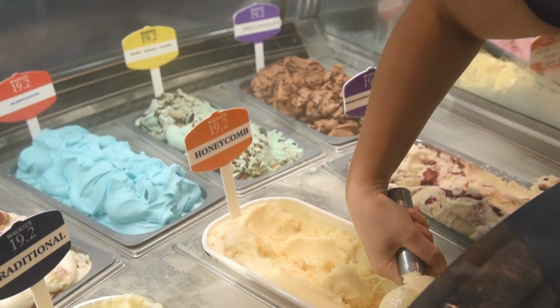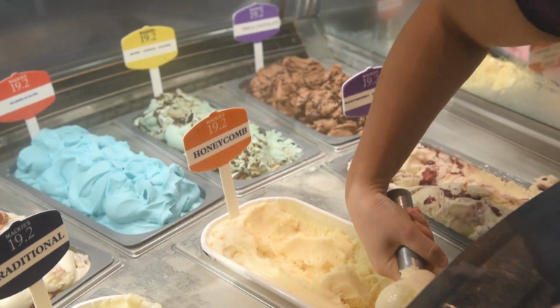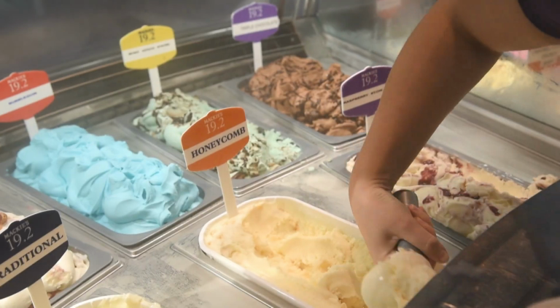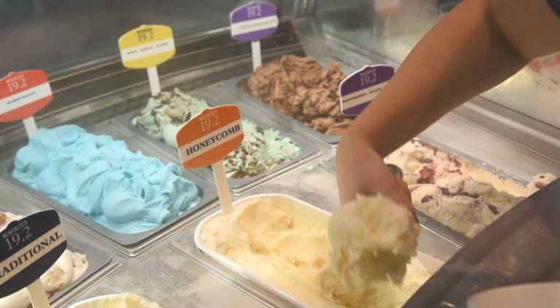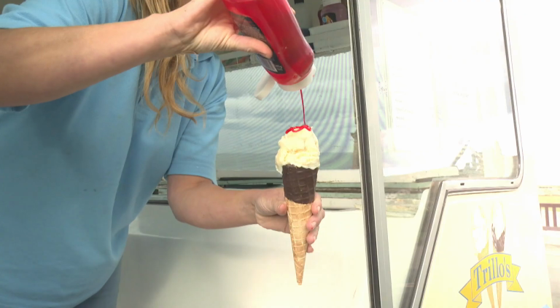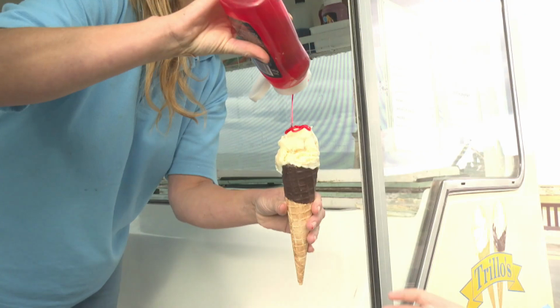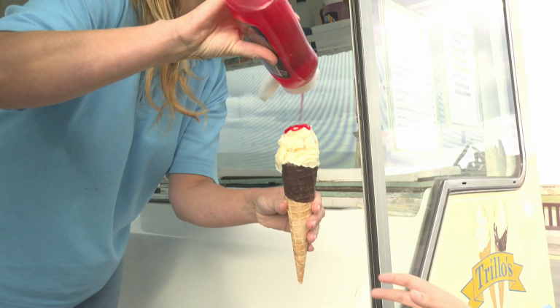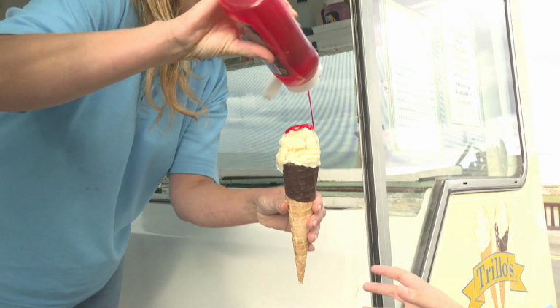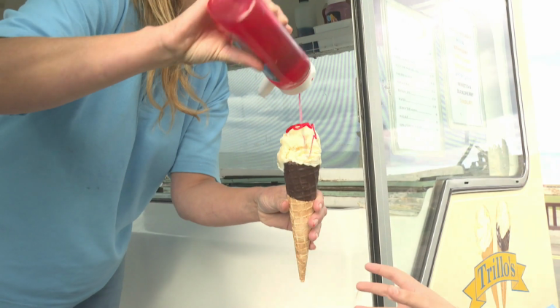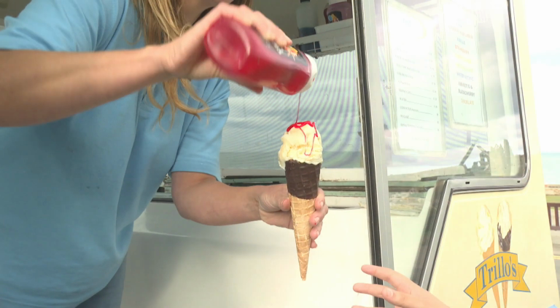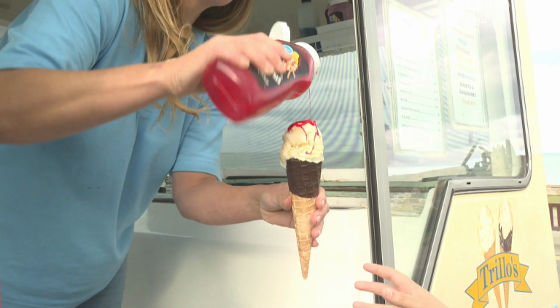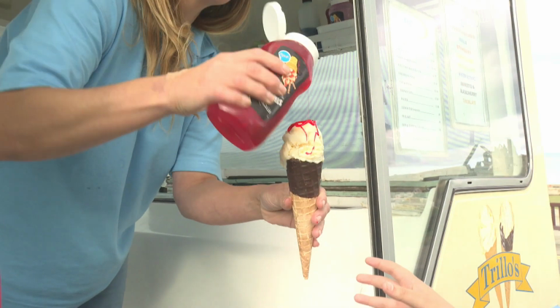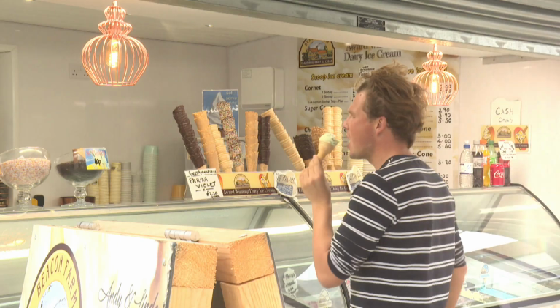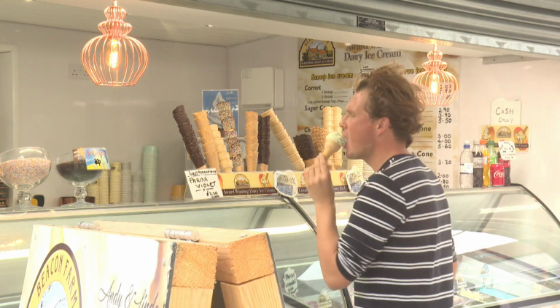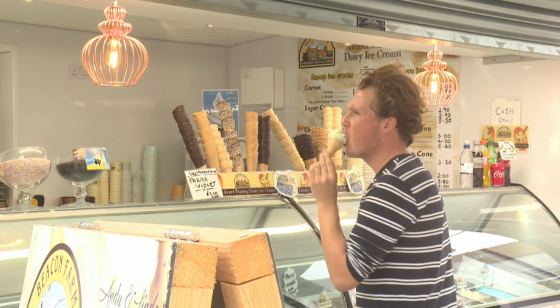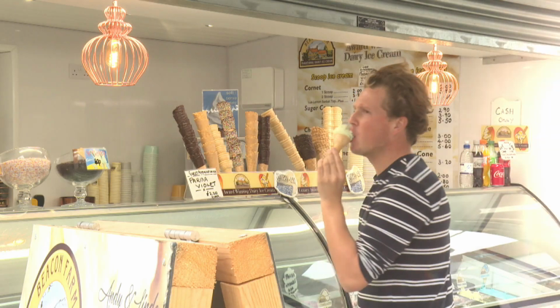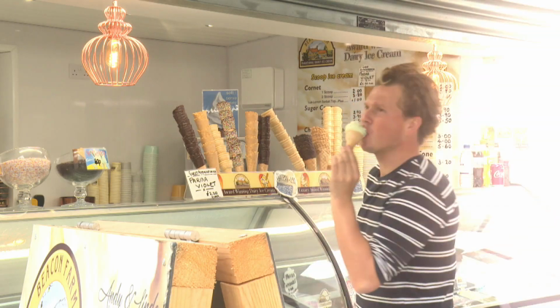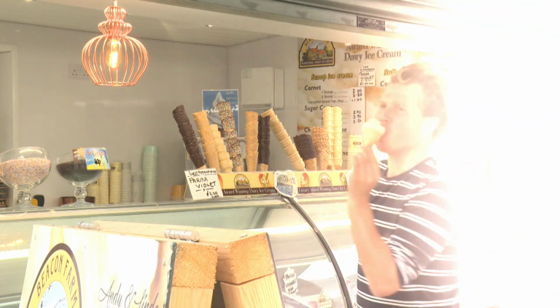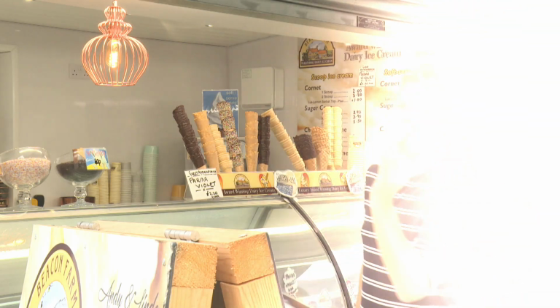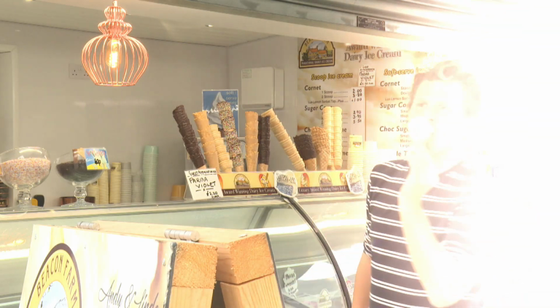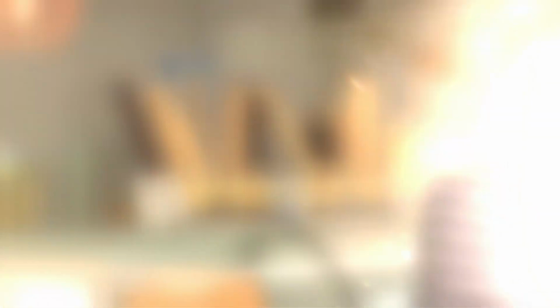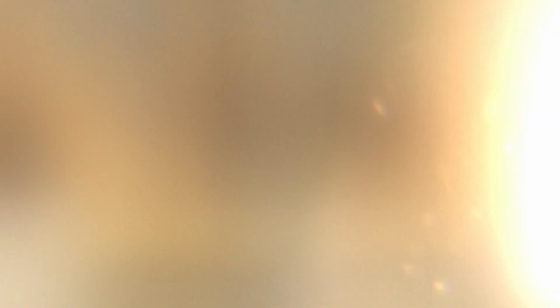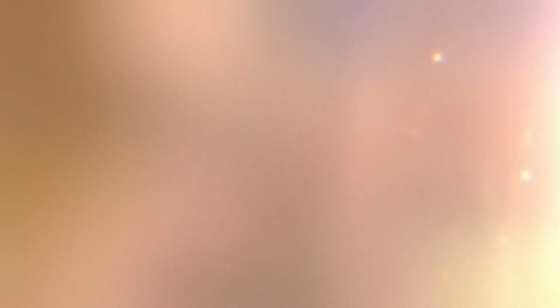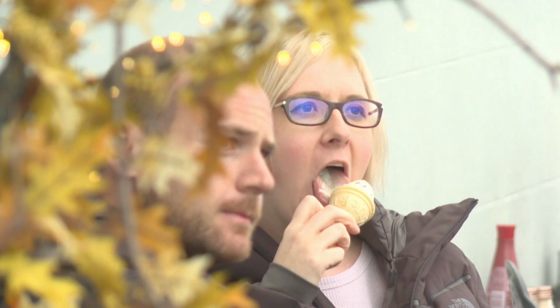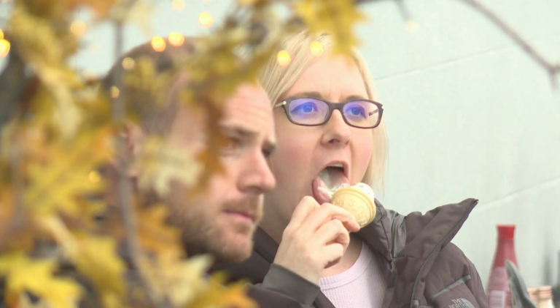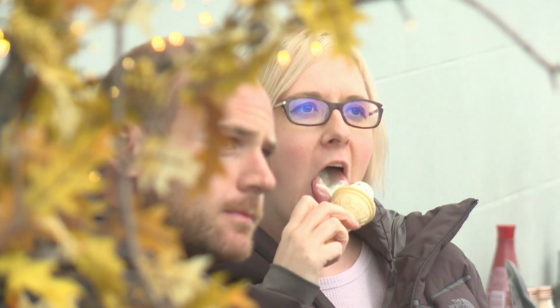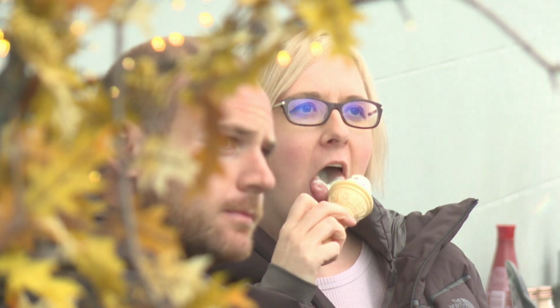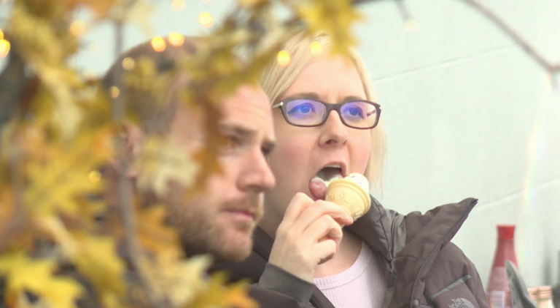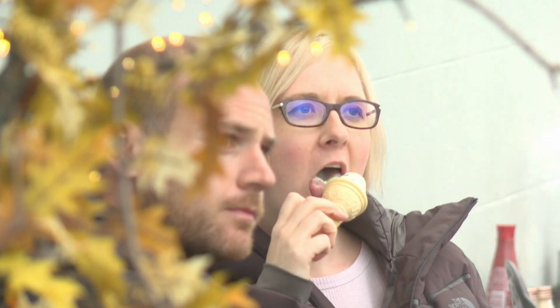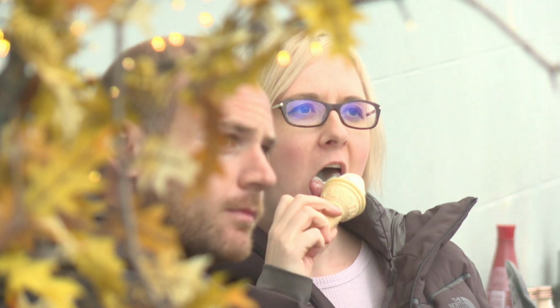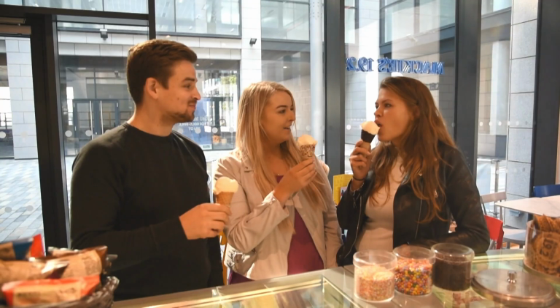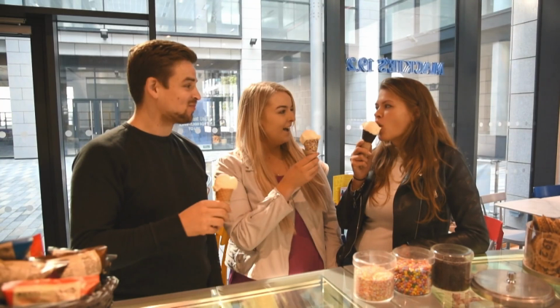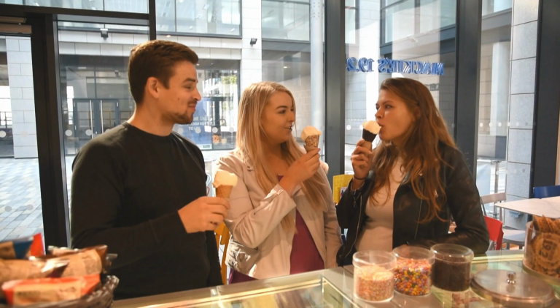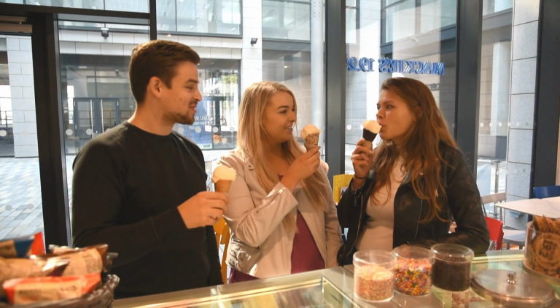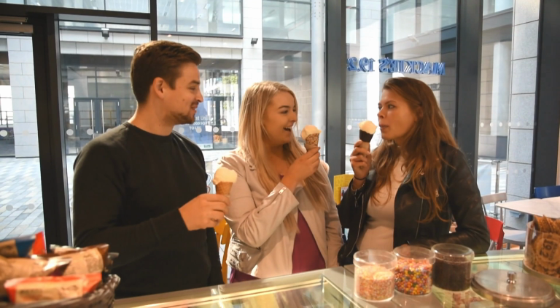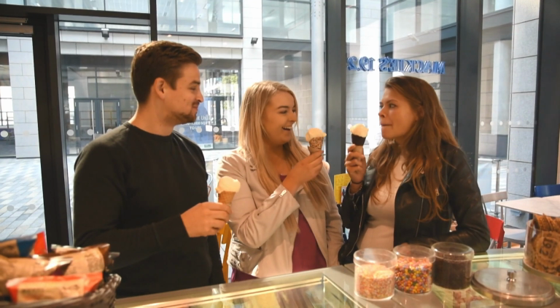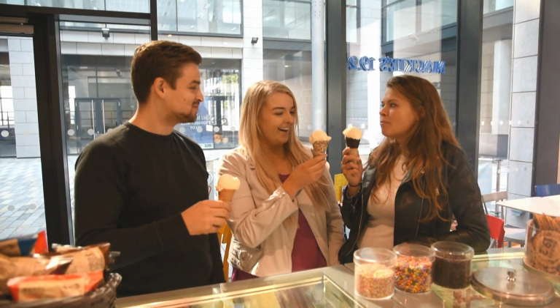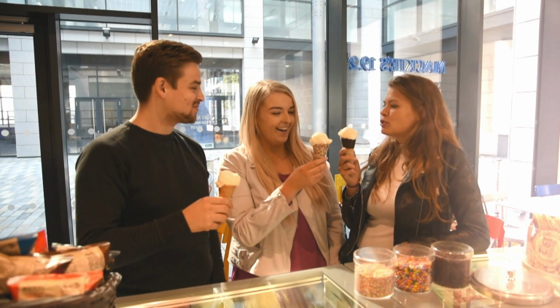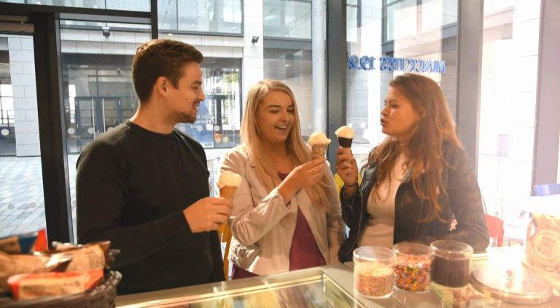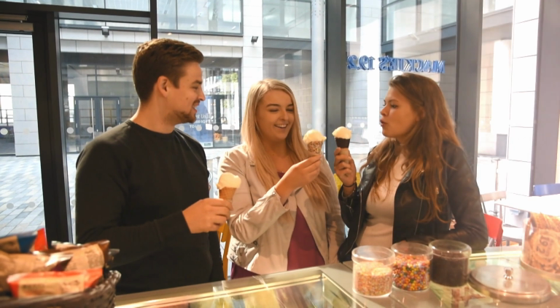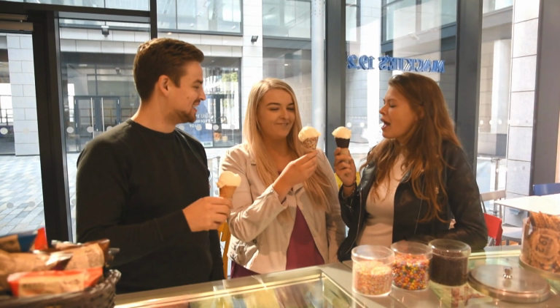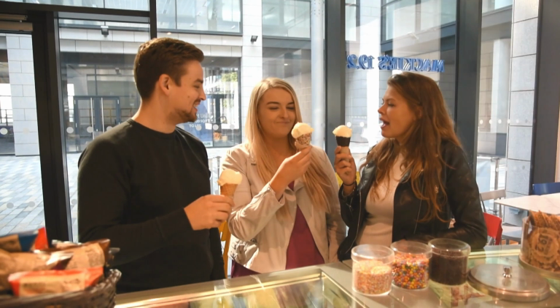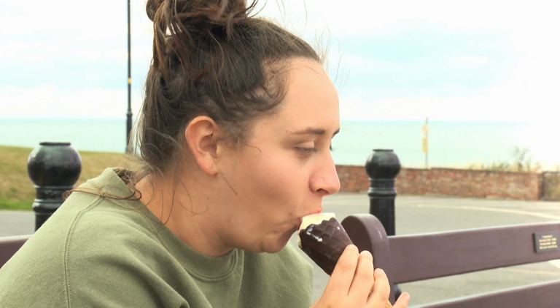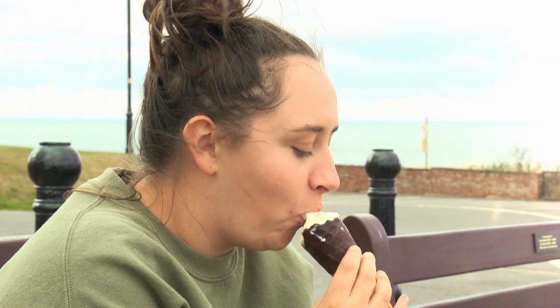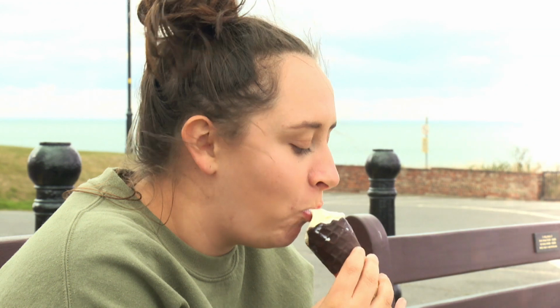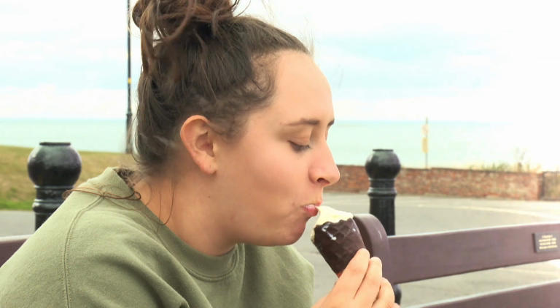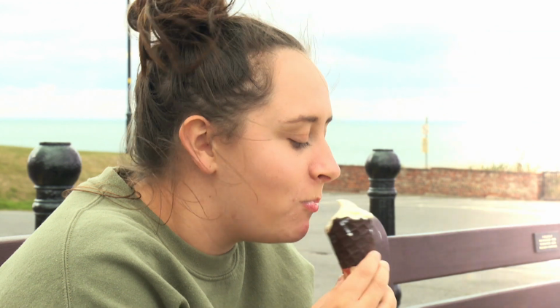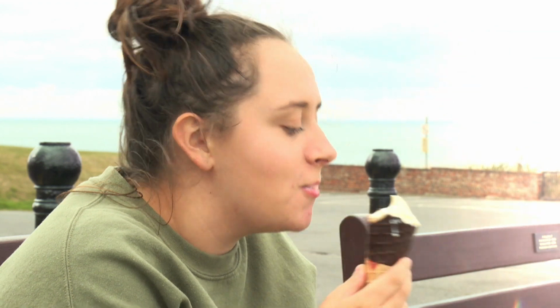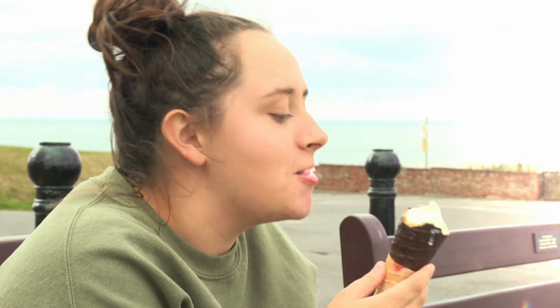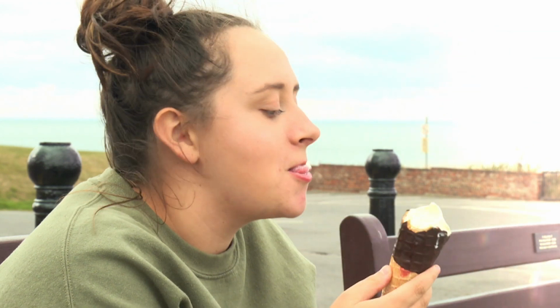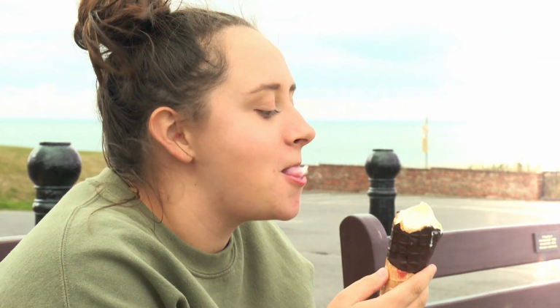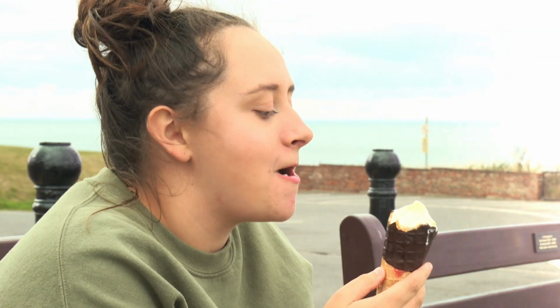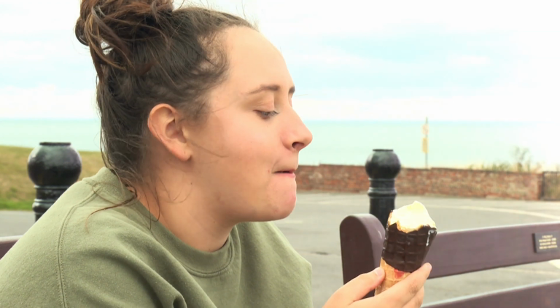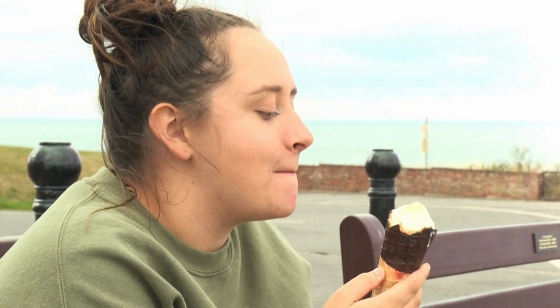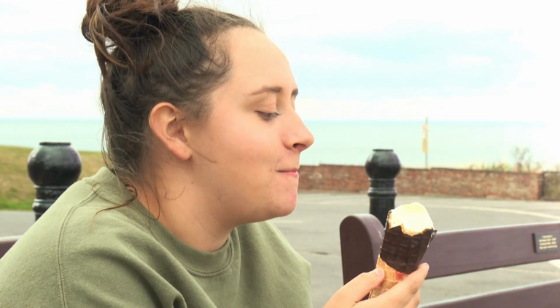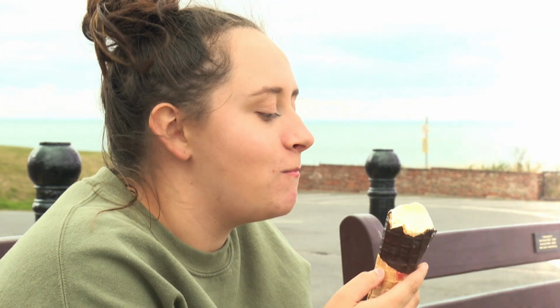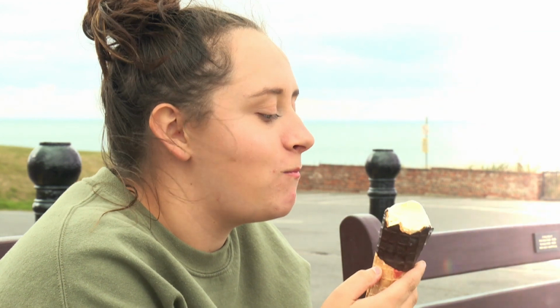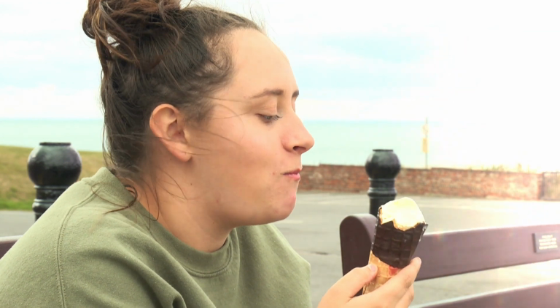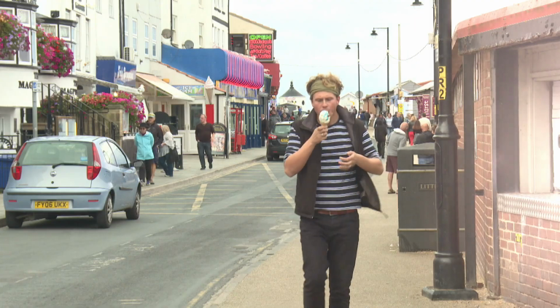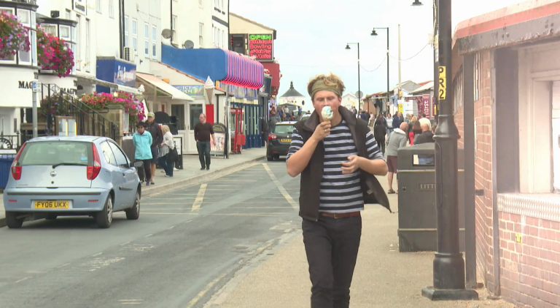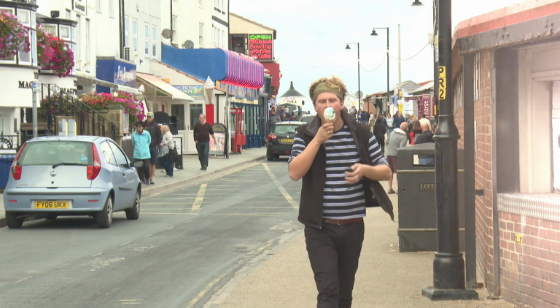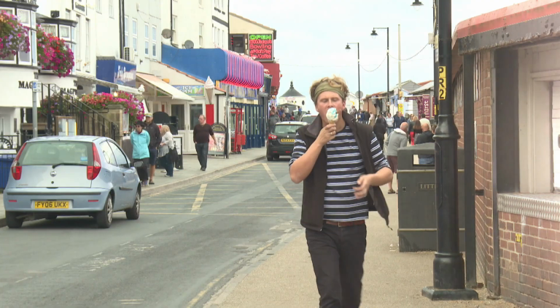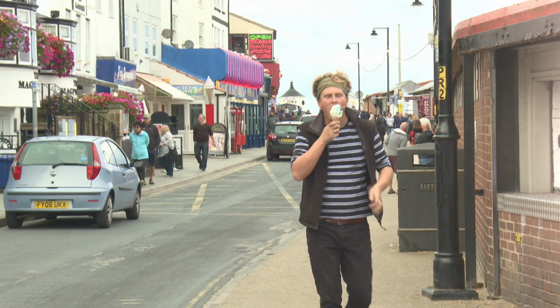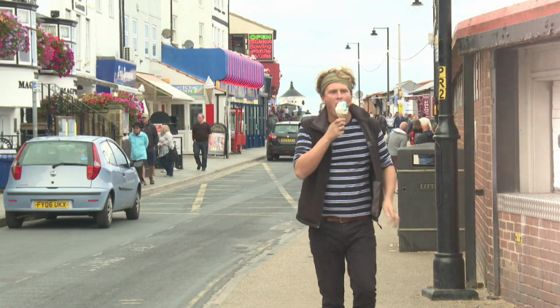Yes, ice cream, you scream, everybody wants ice cream. We Brits spend over a billion pounds on it each year.